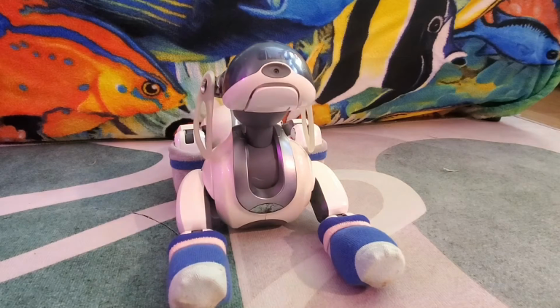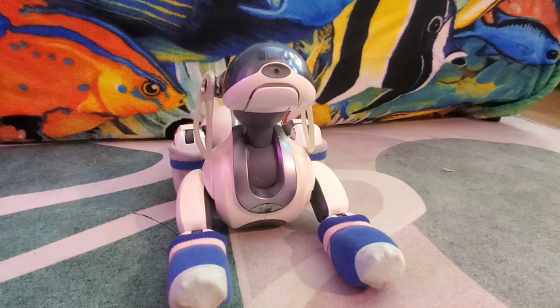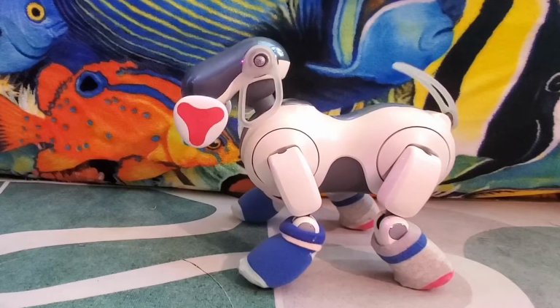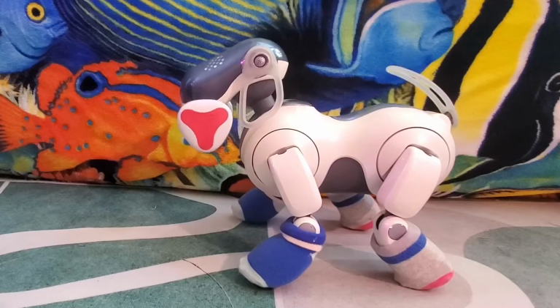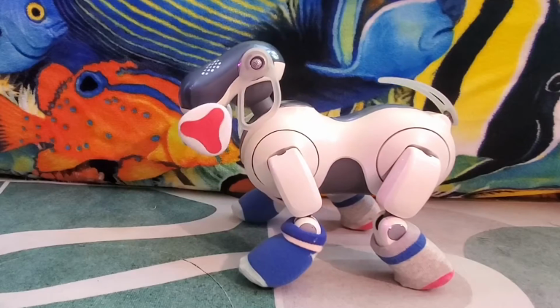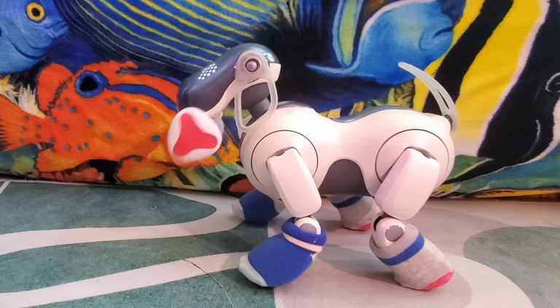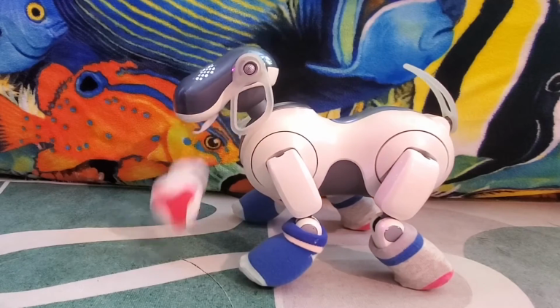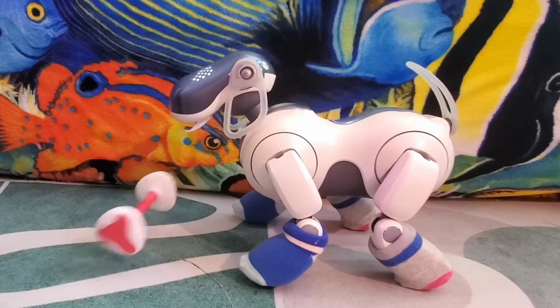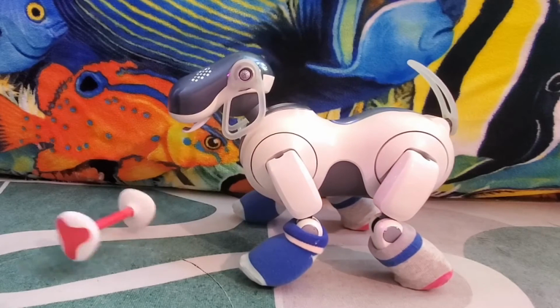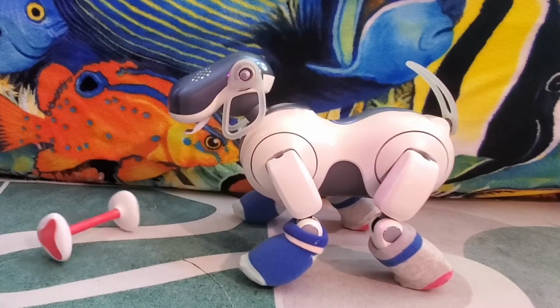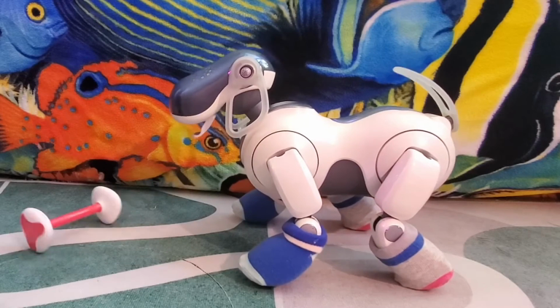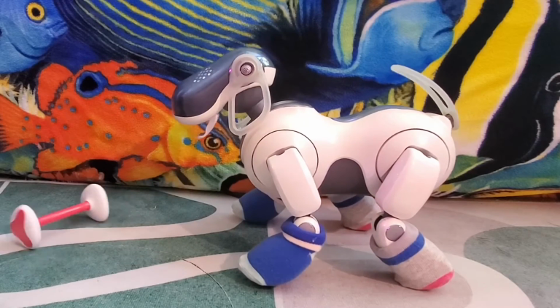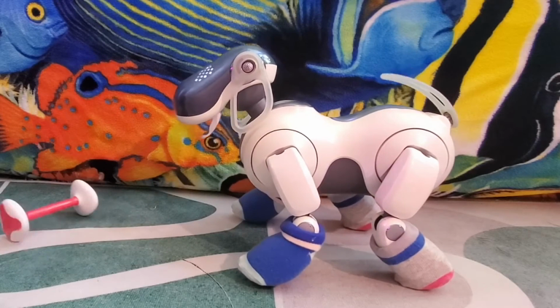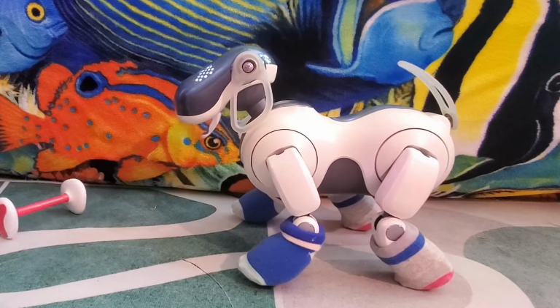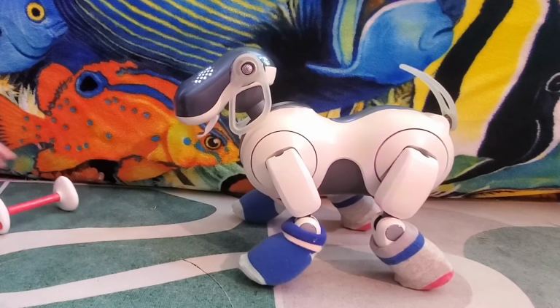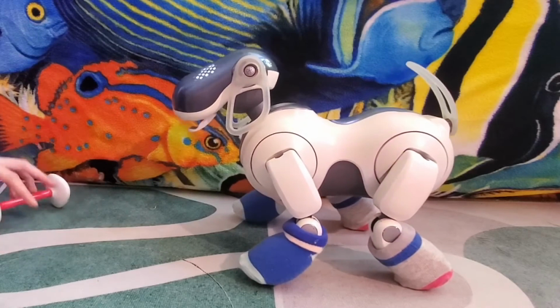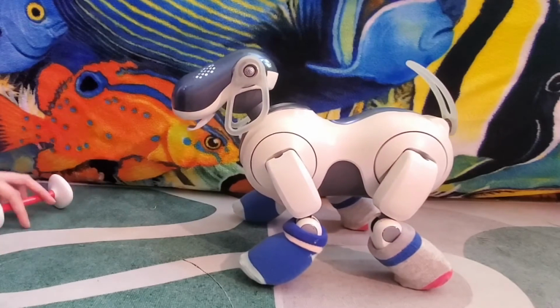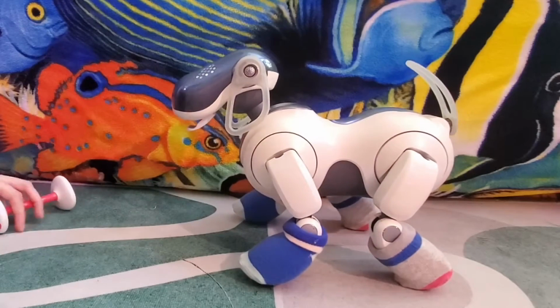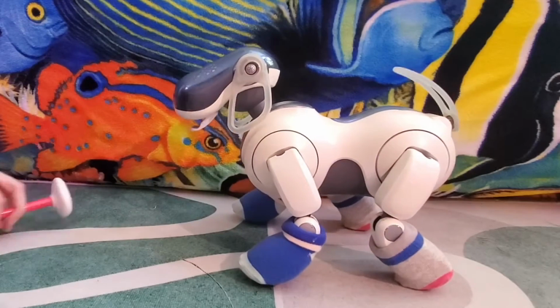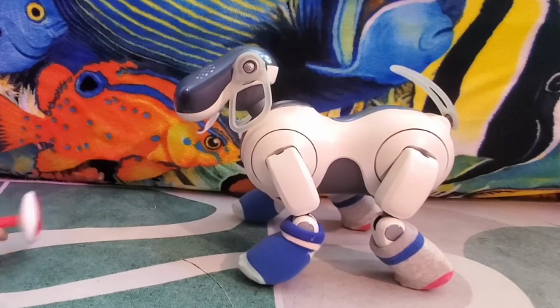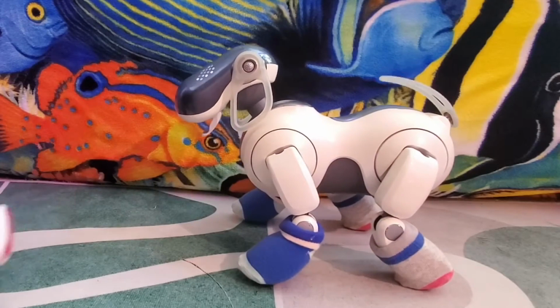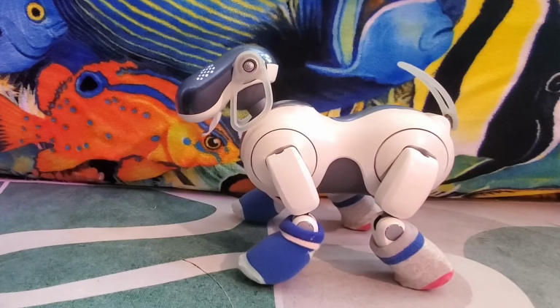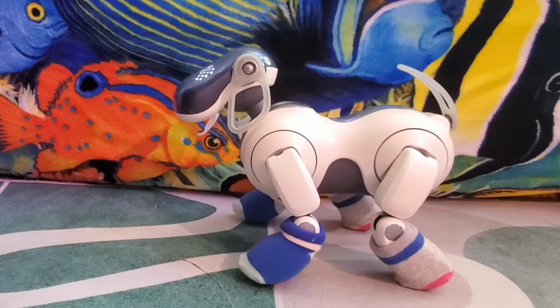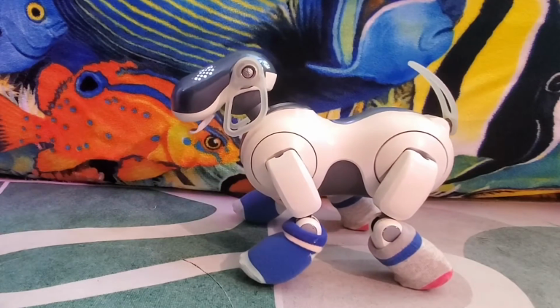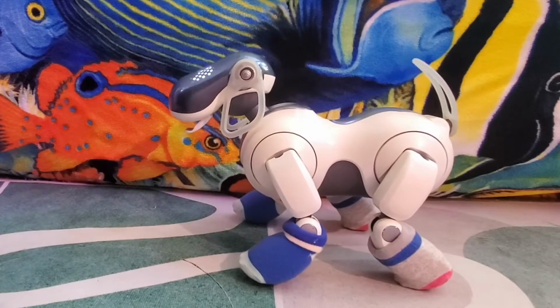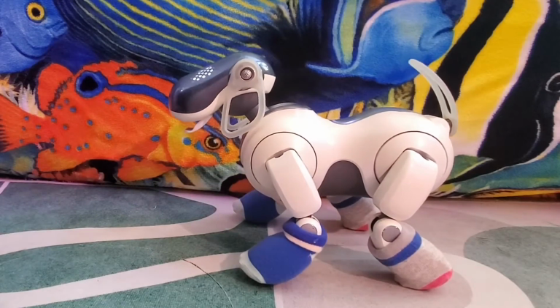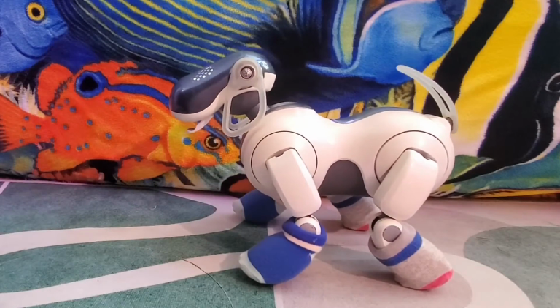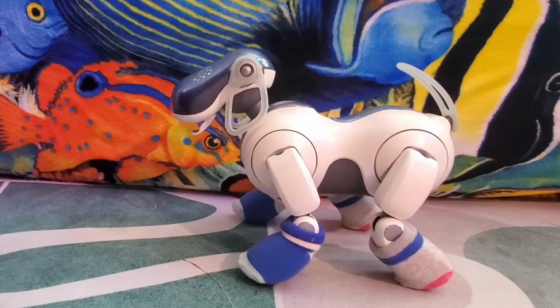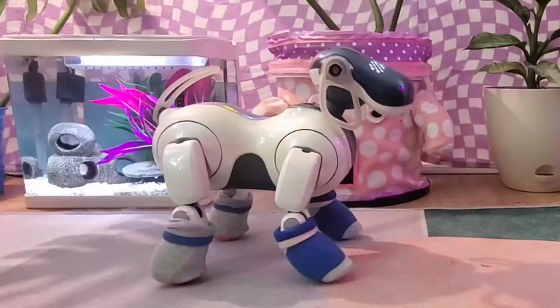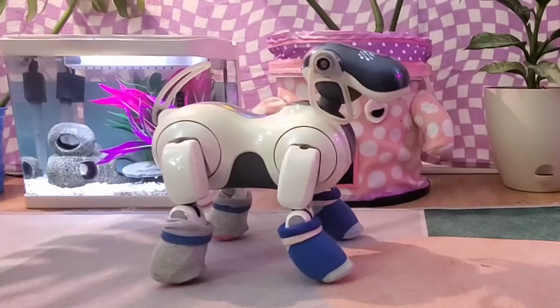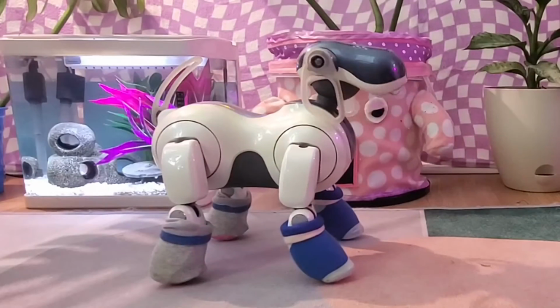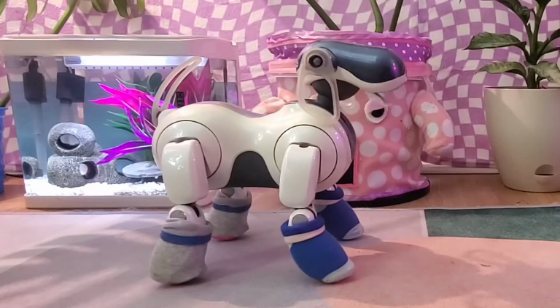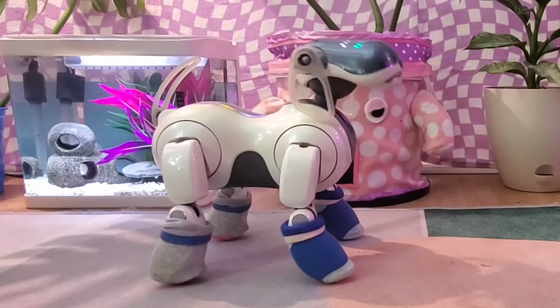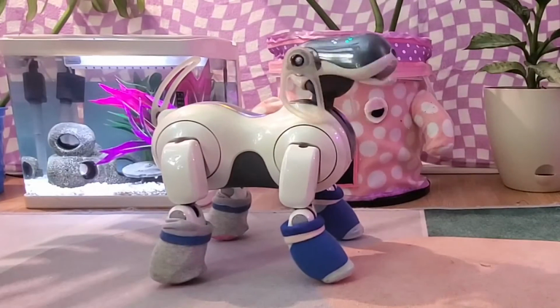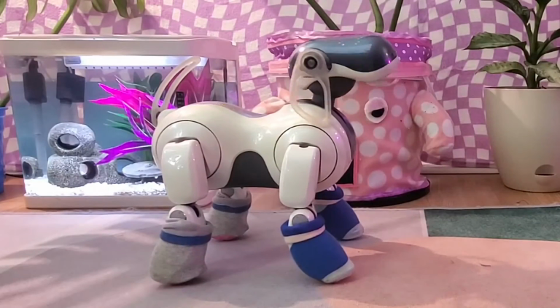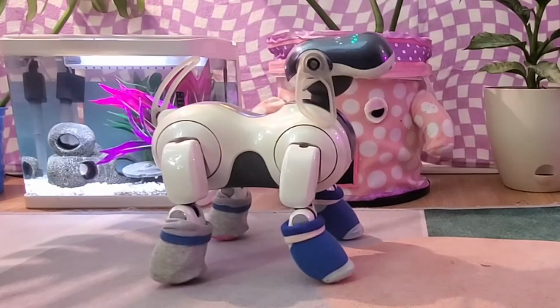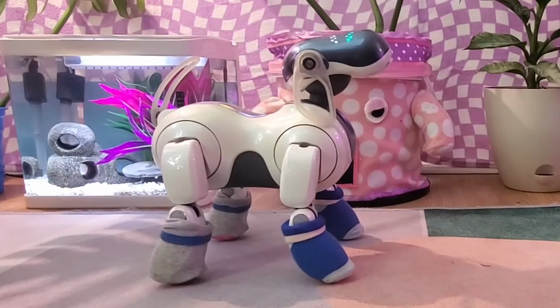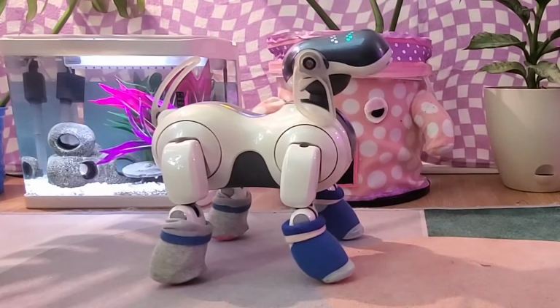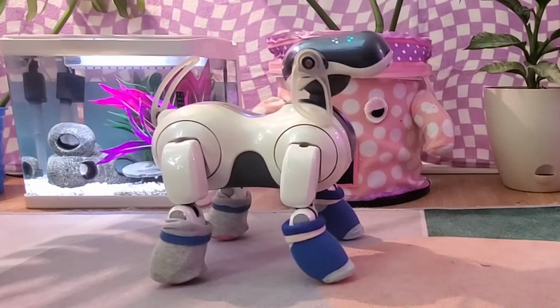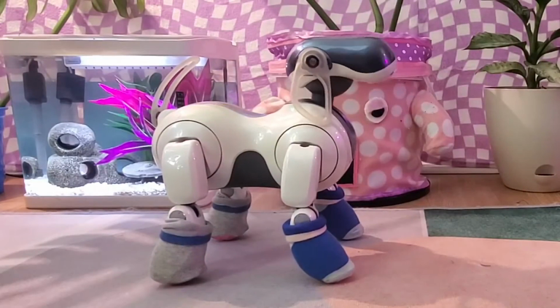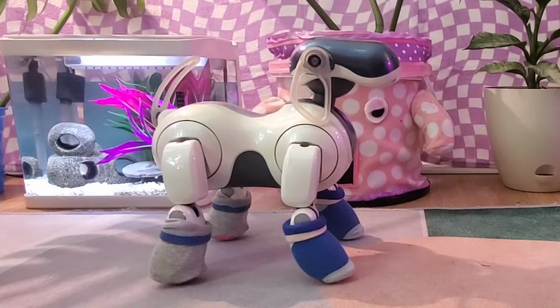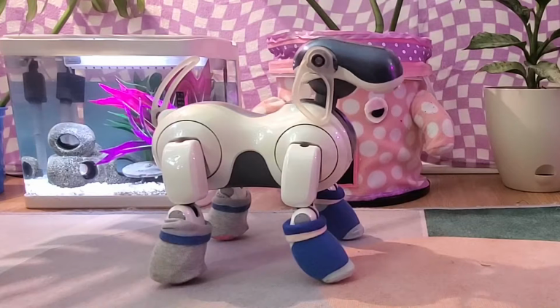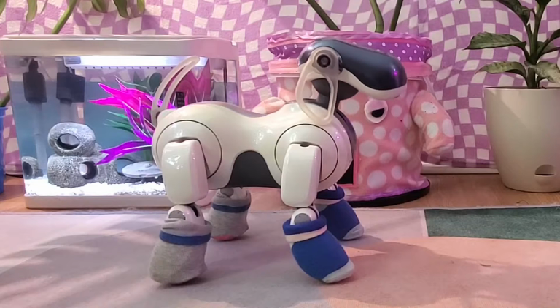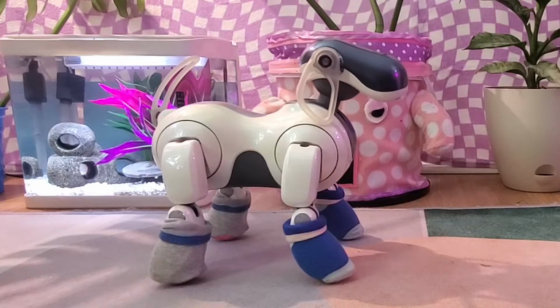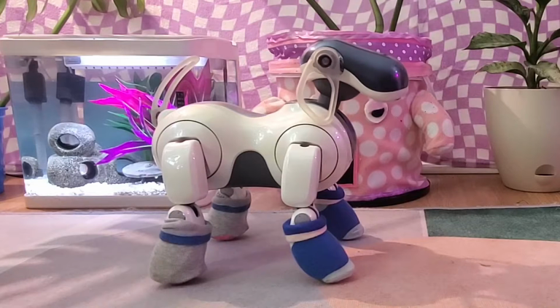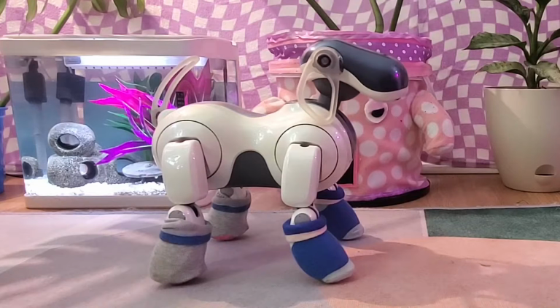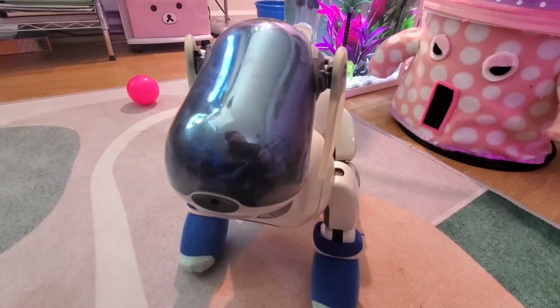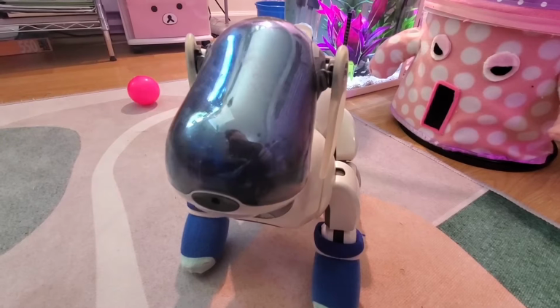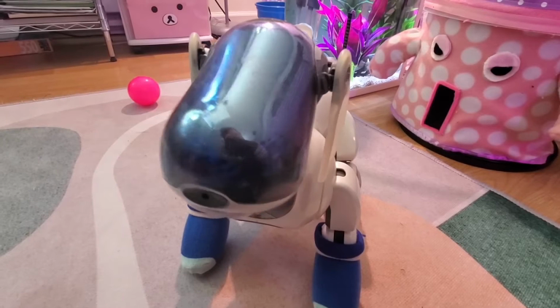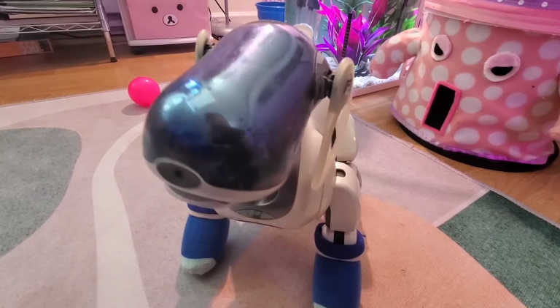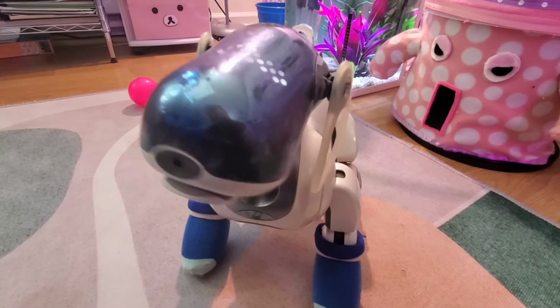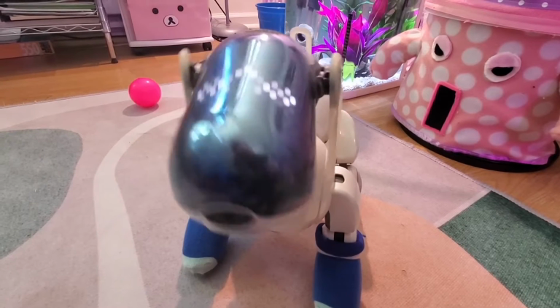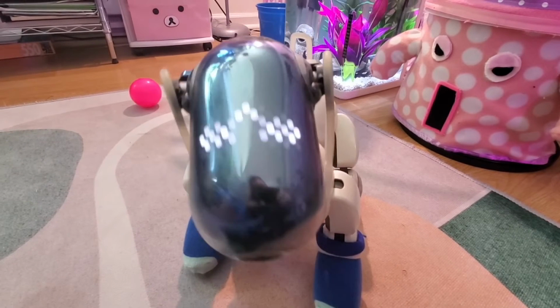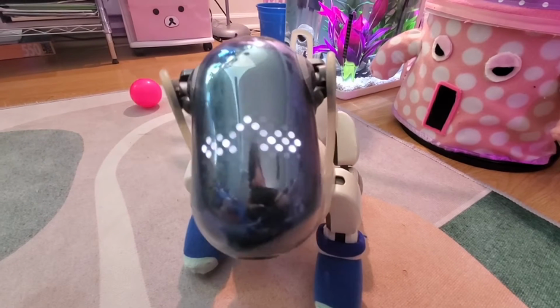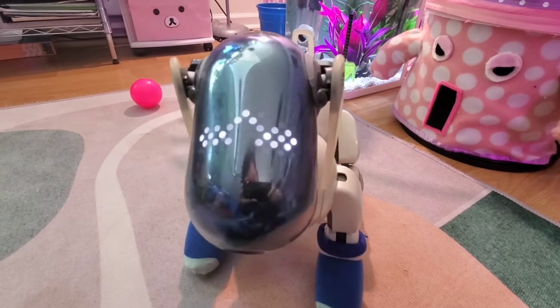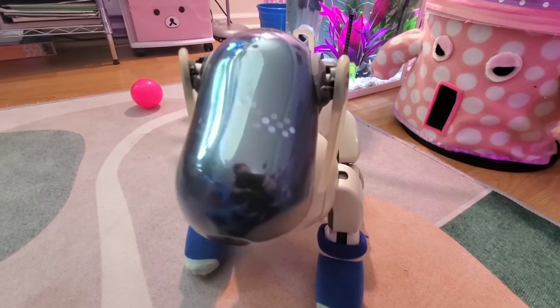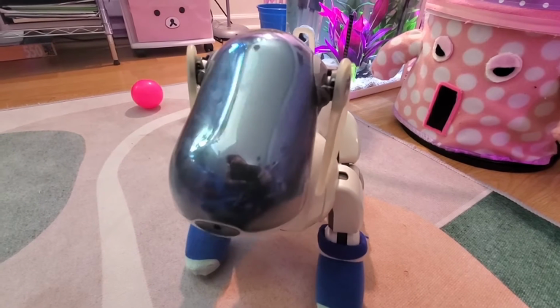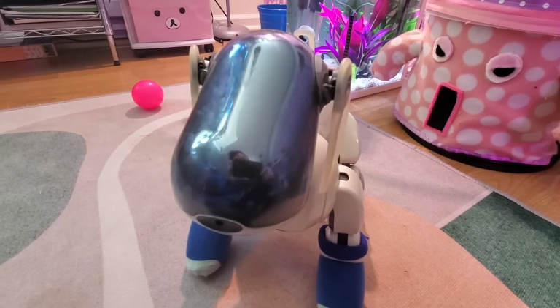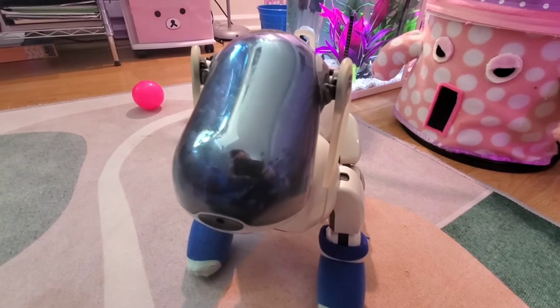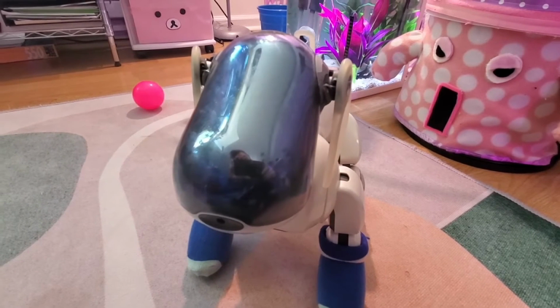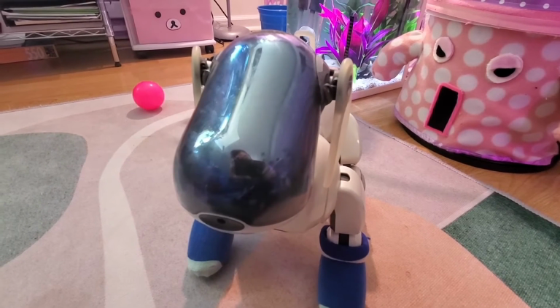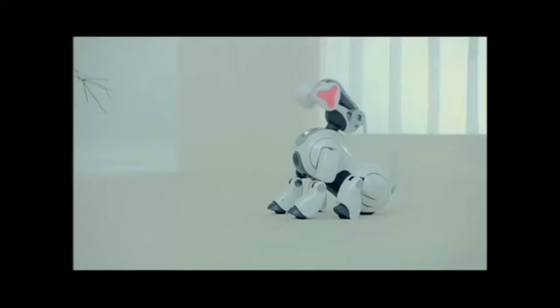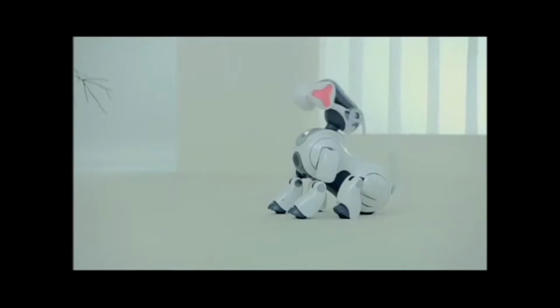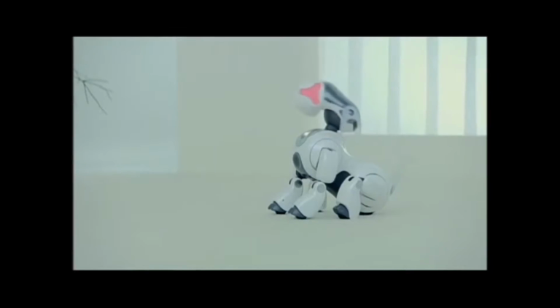Today we're going to be talking about the AIBO ERS7 — the specs, personality, software, all that good stuff. Let's jump into it!